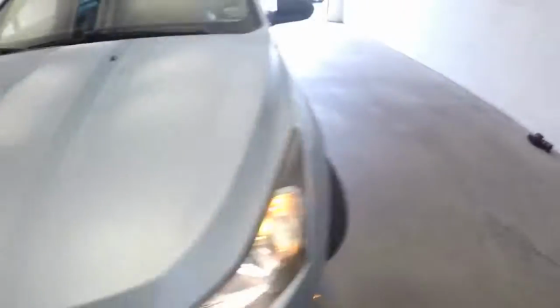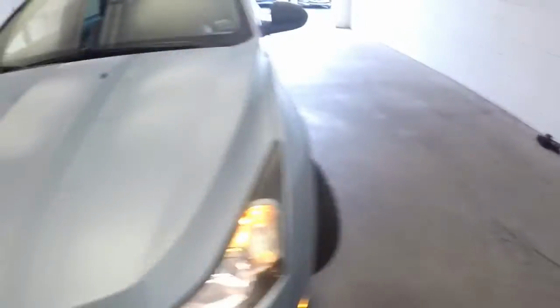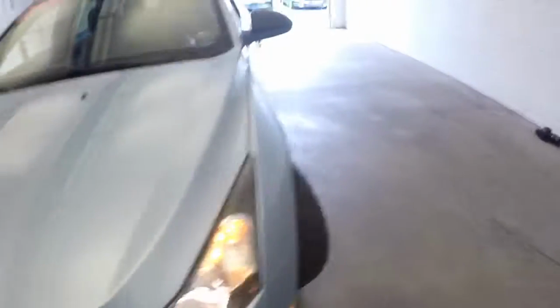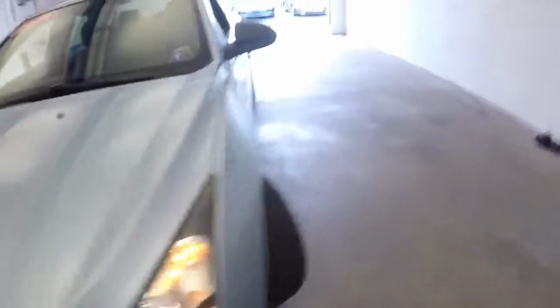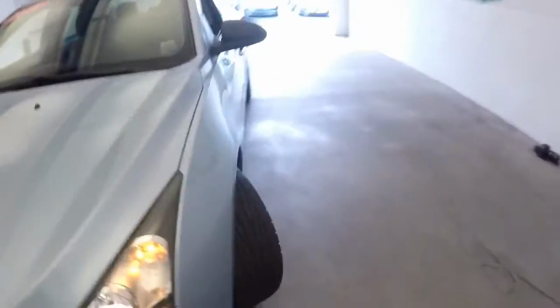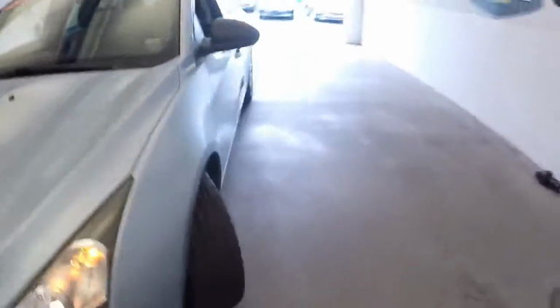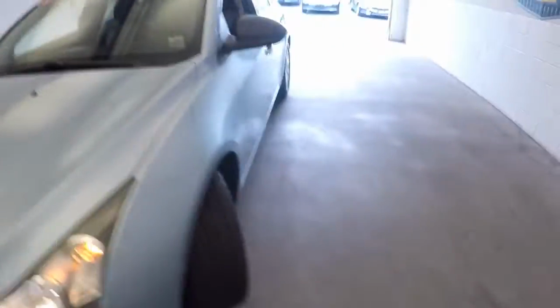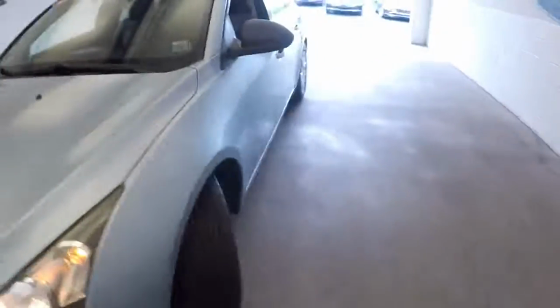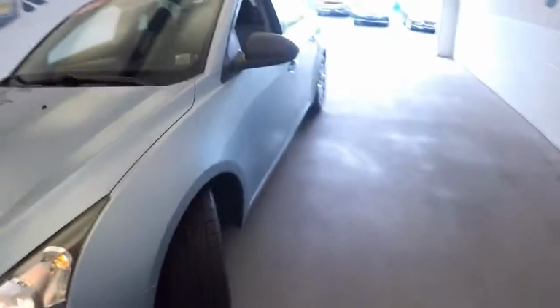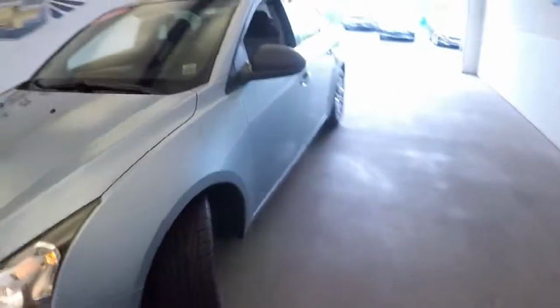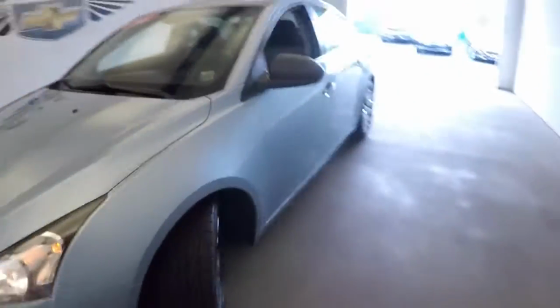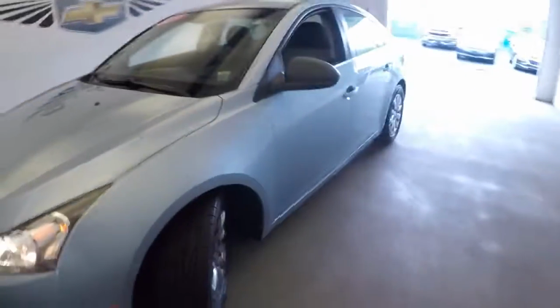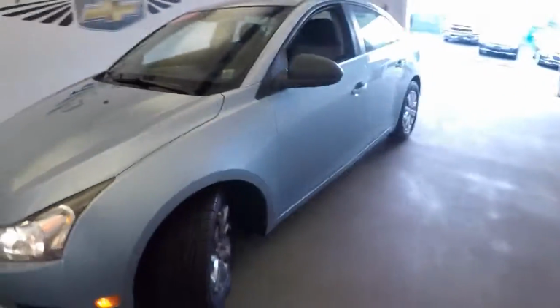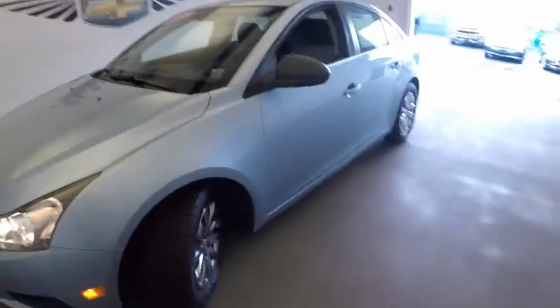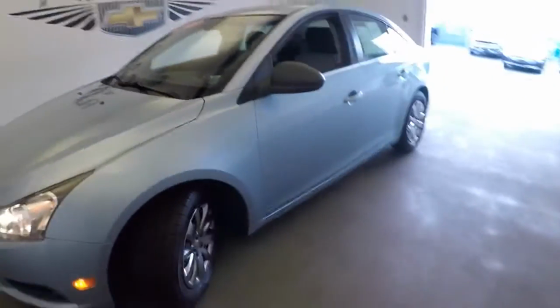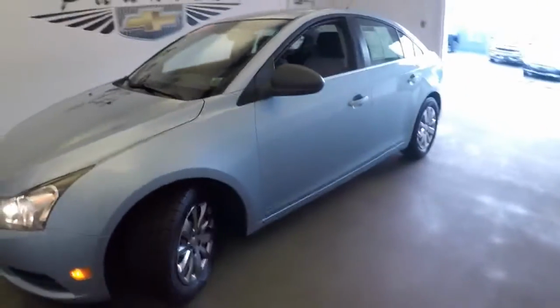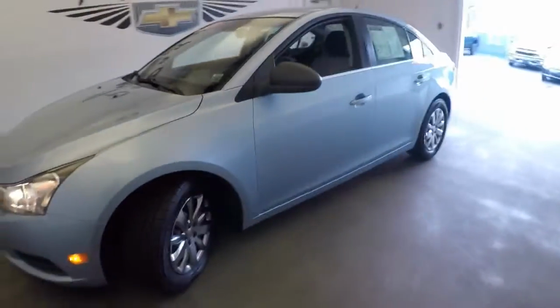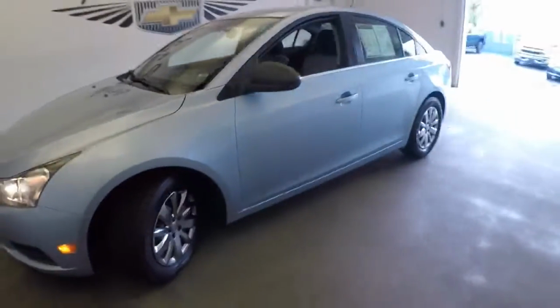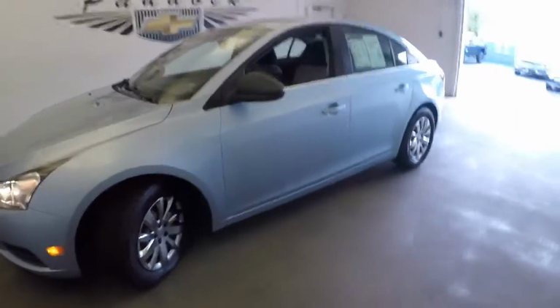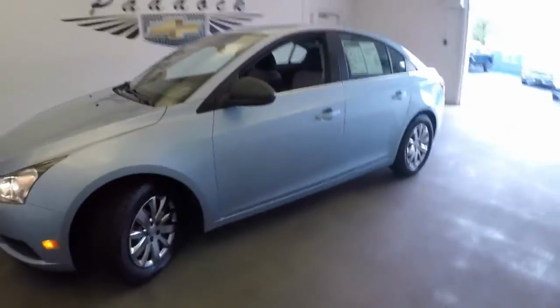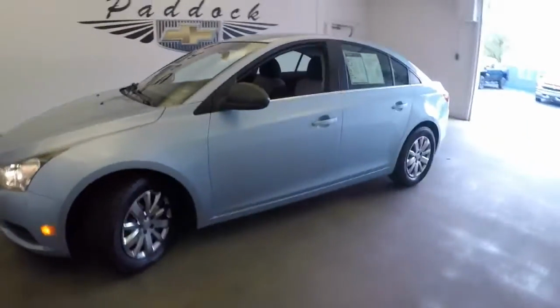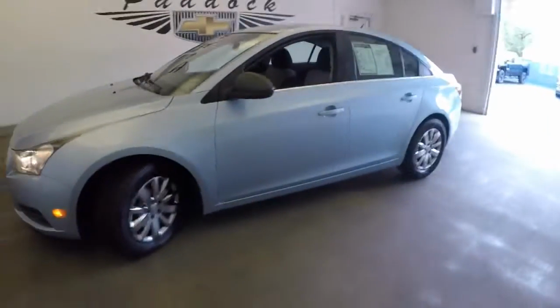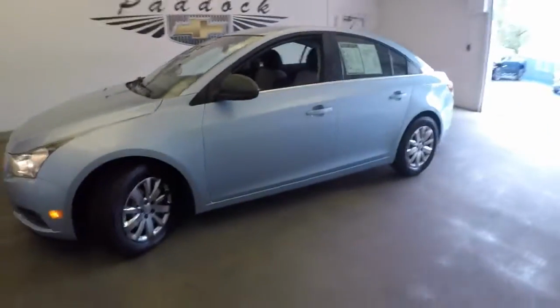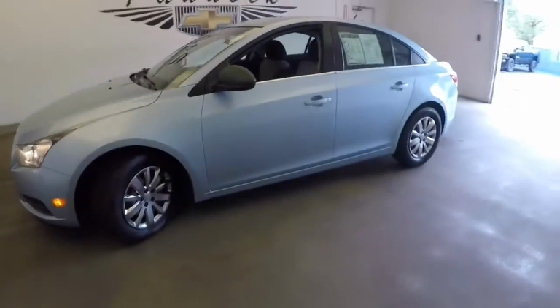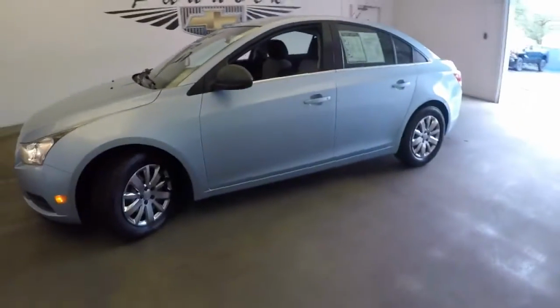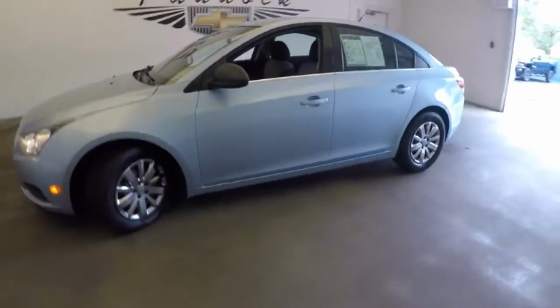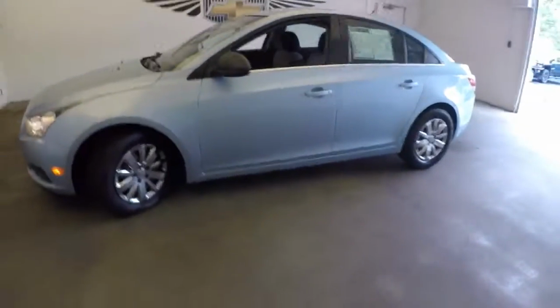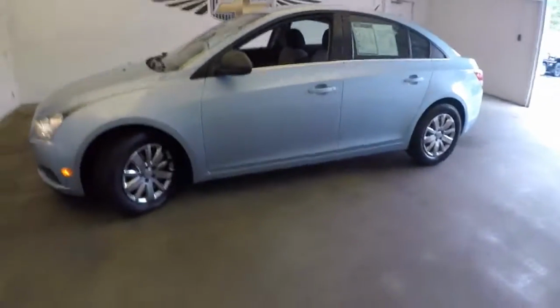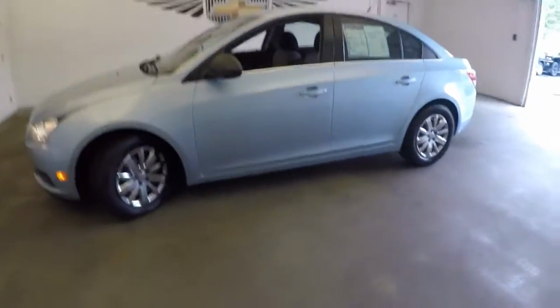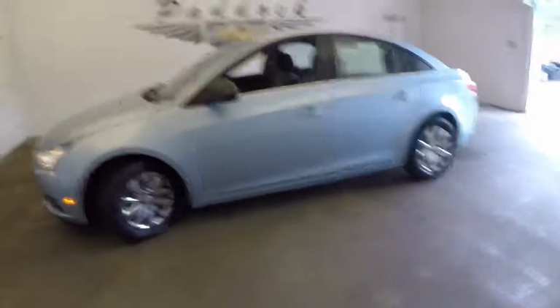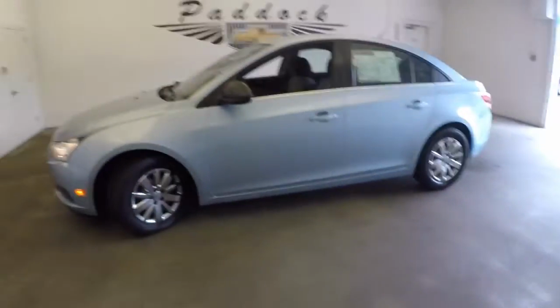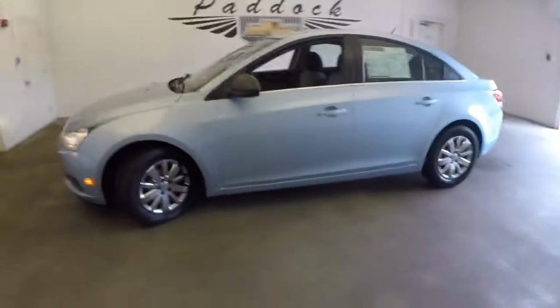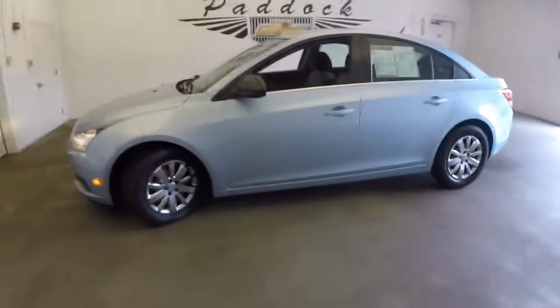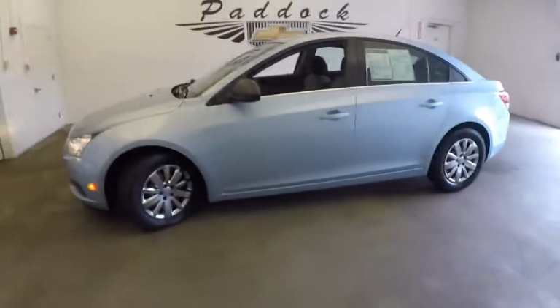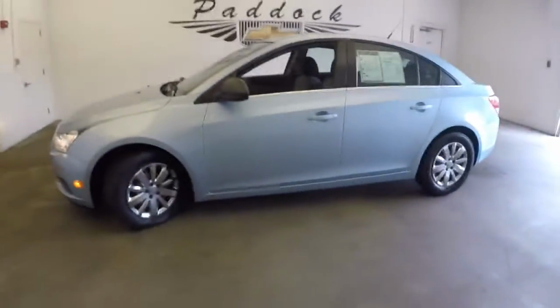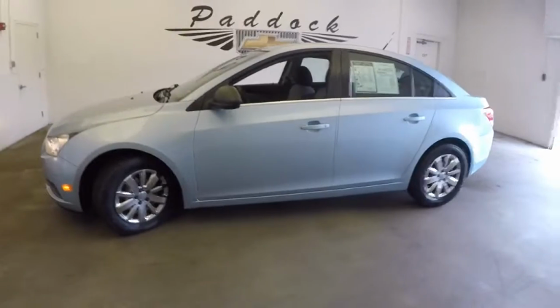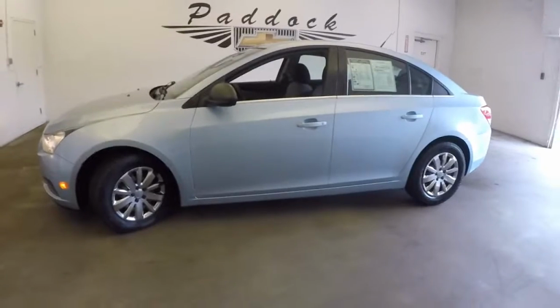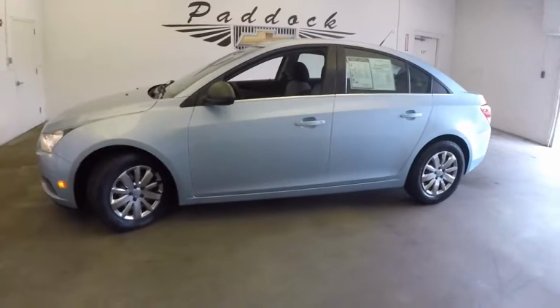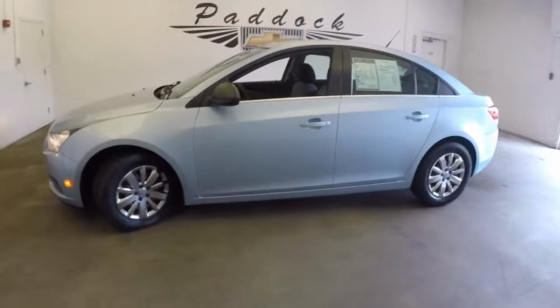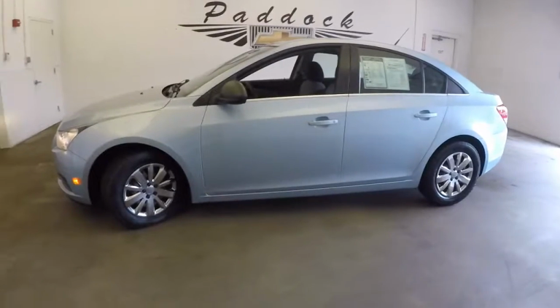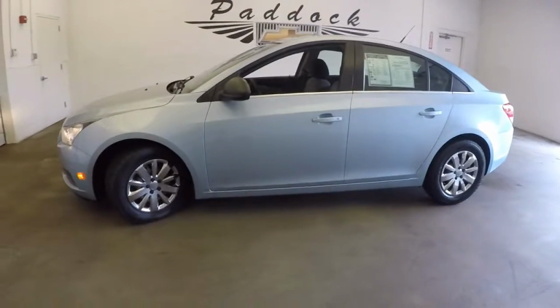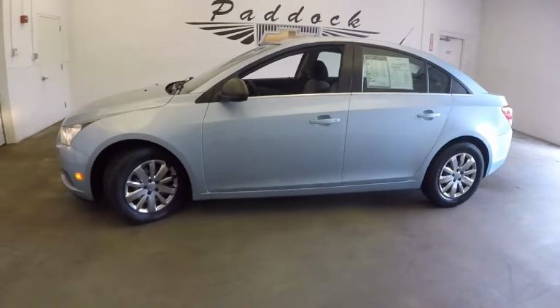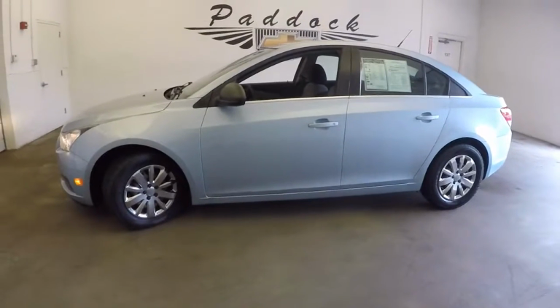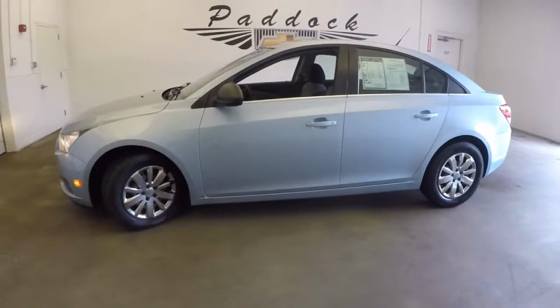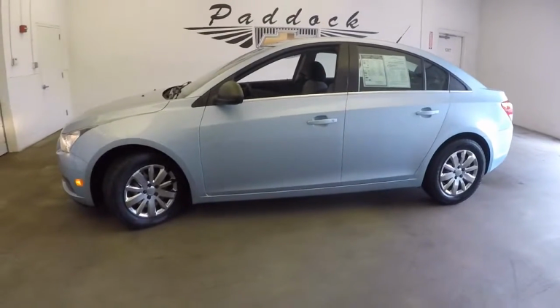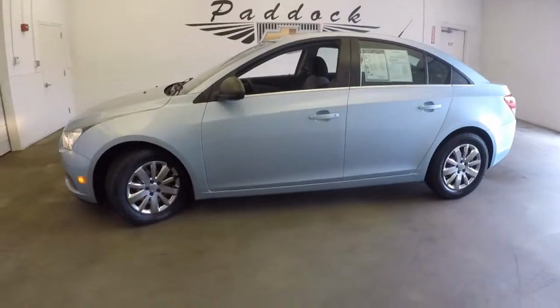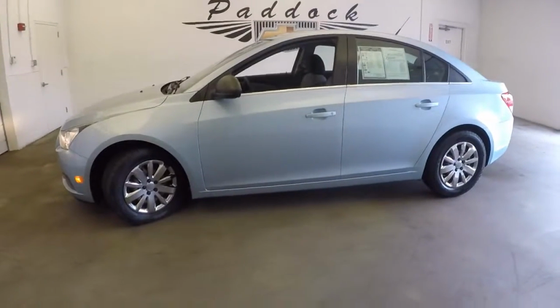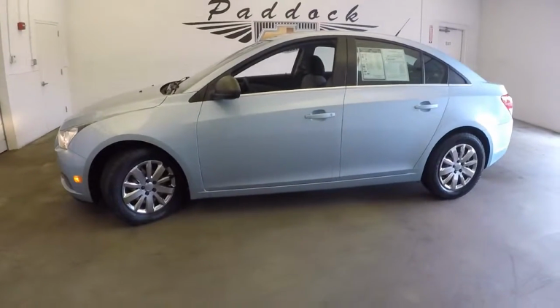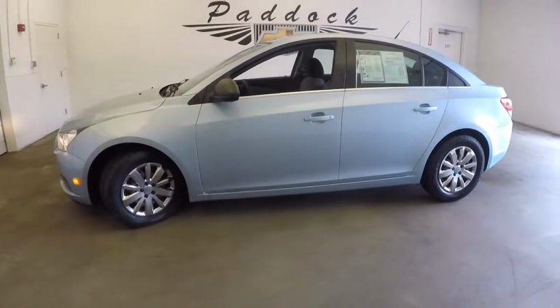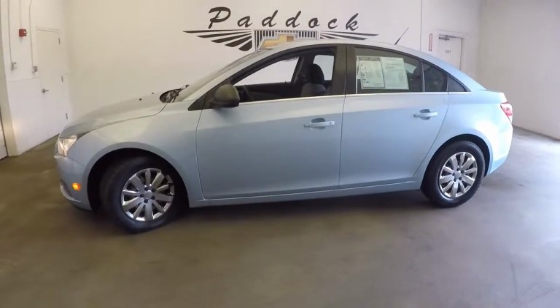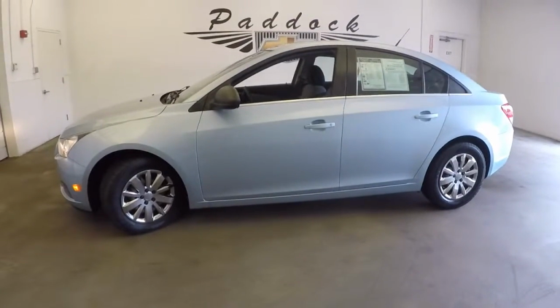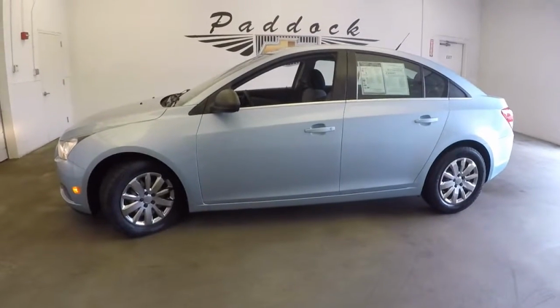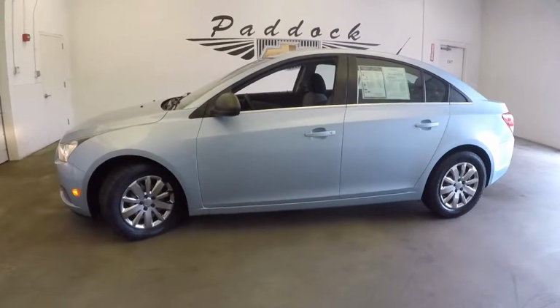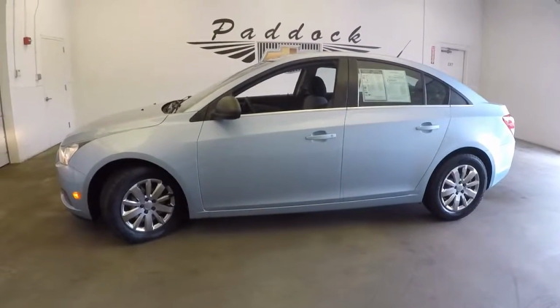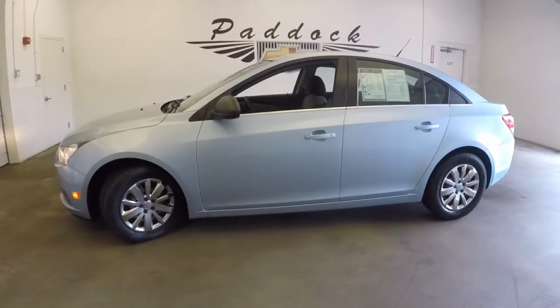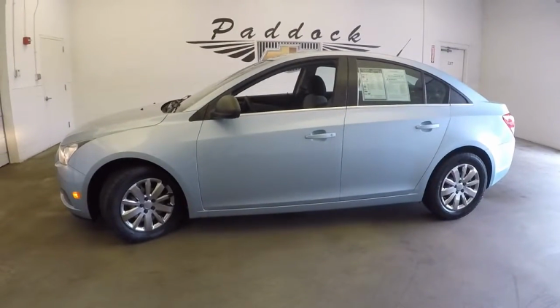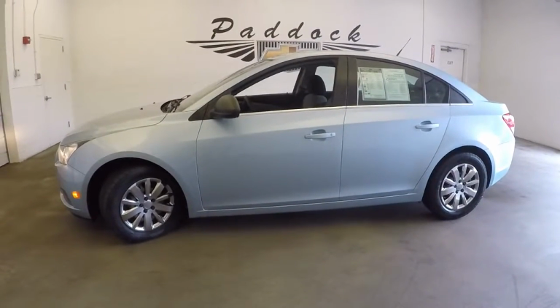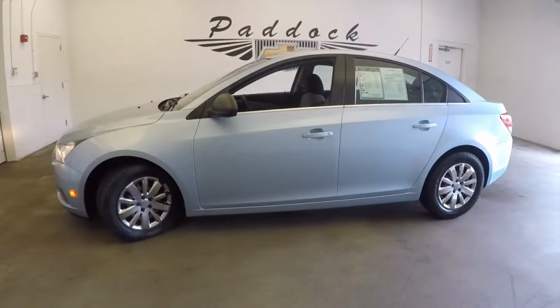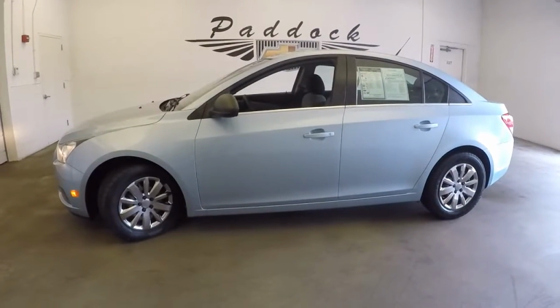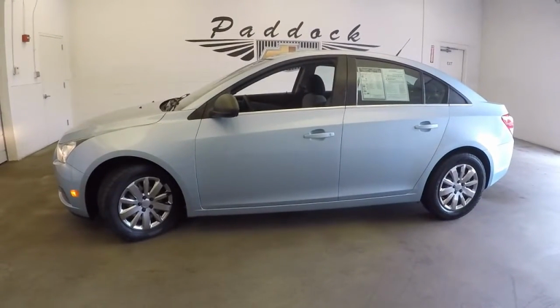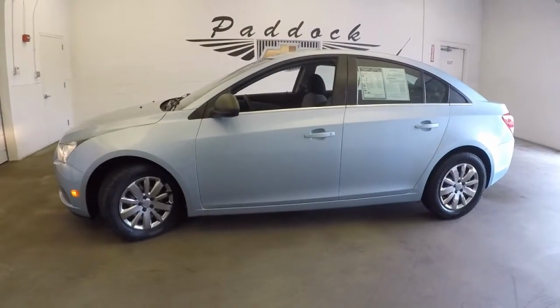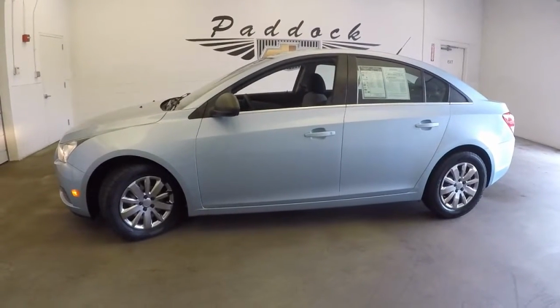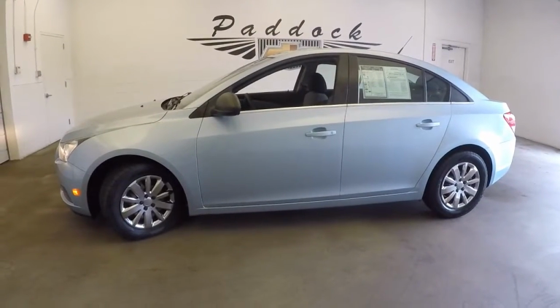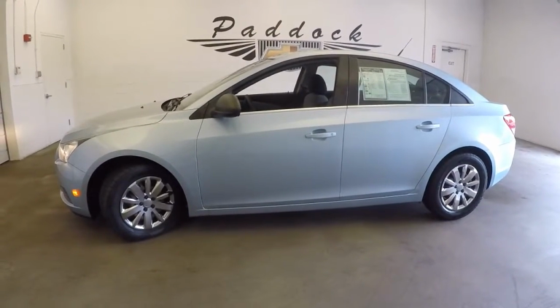To find out more about this Cruze or any of the sedans in our inventory, give us a call at 876-0945.